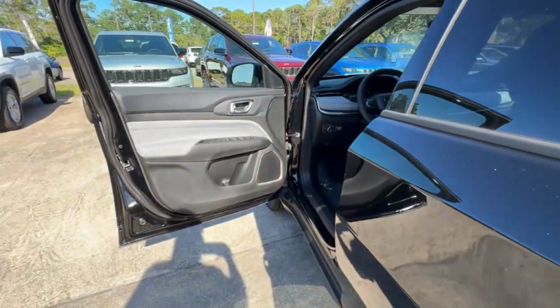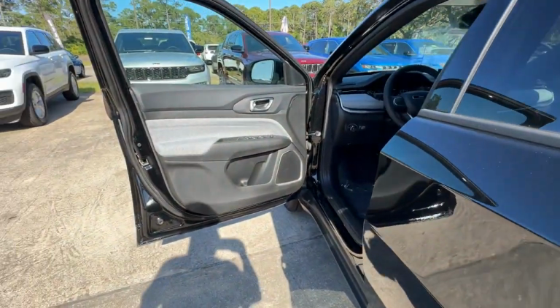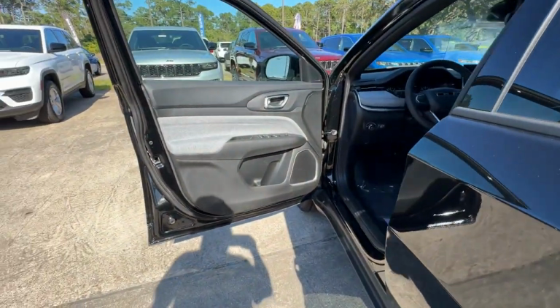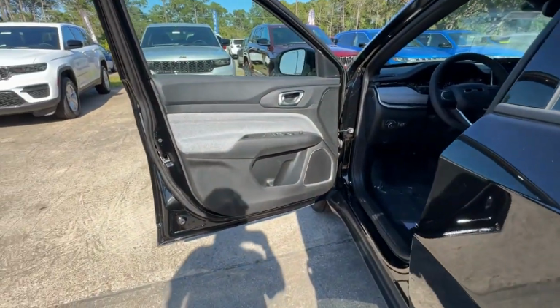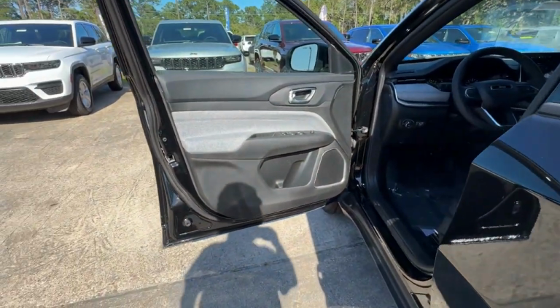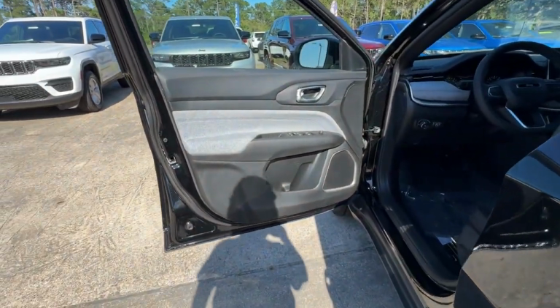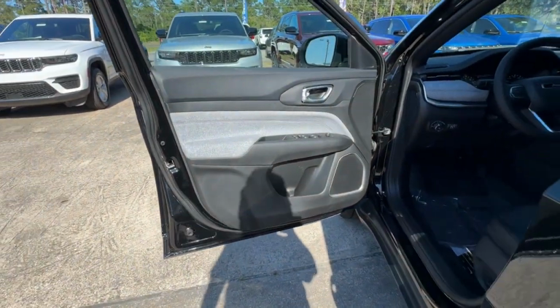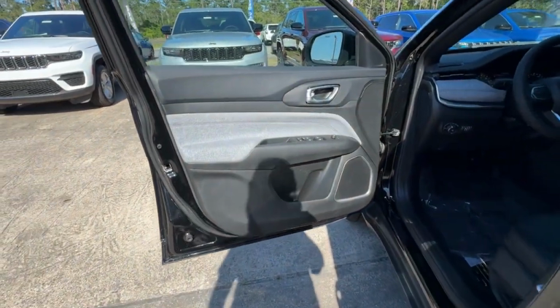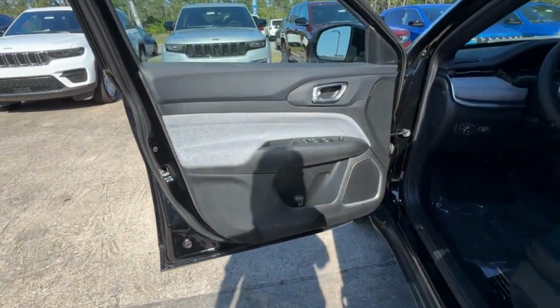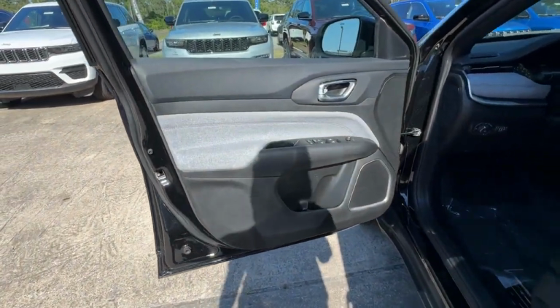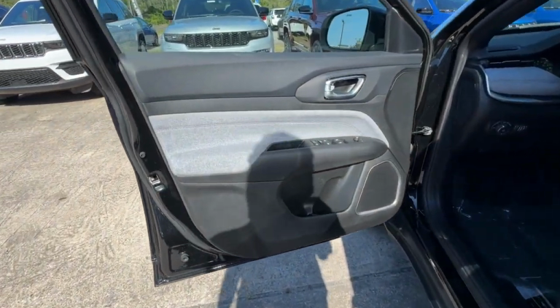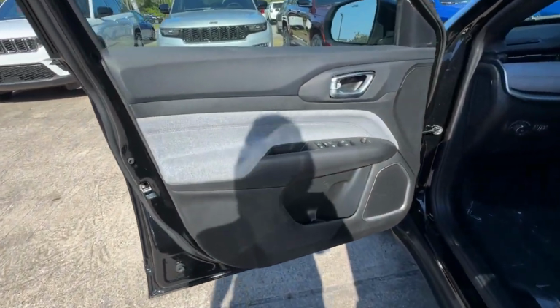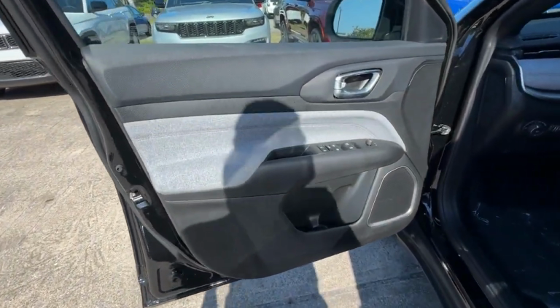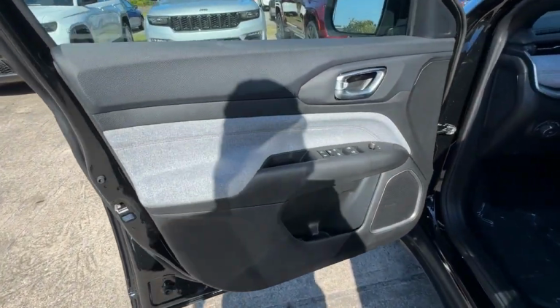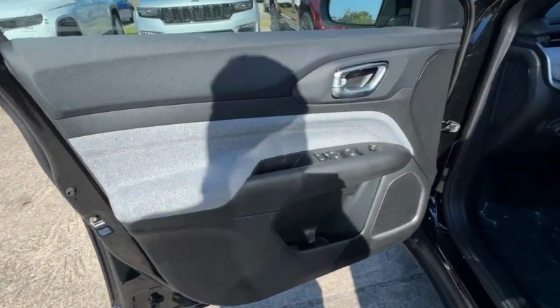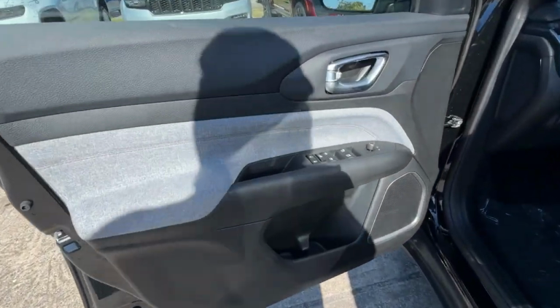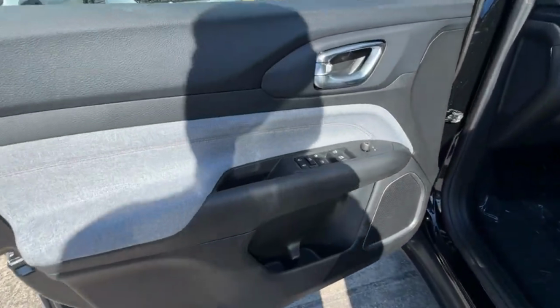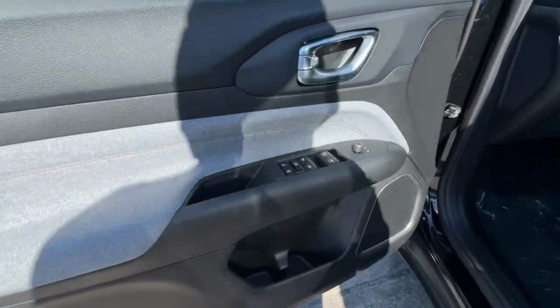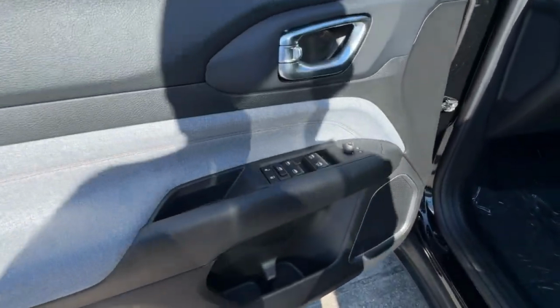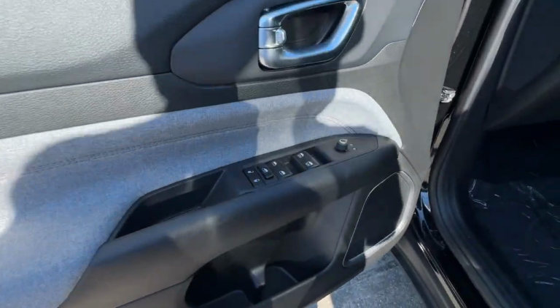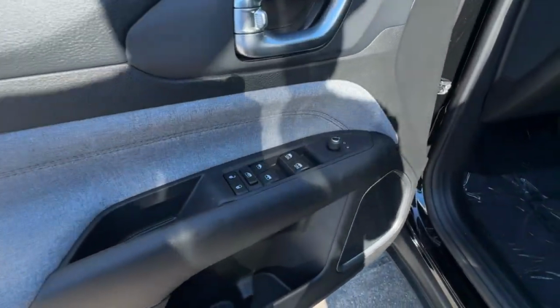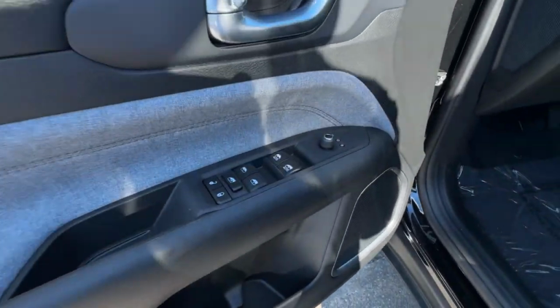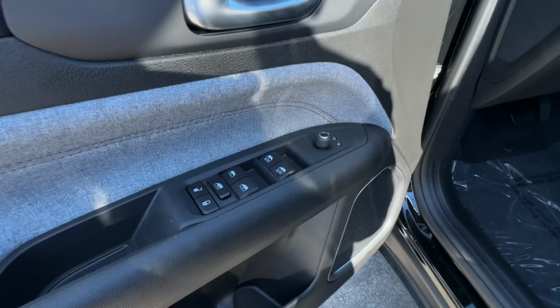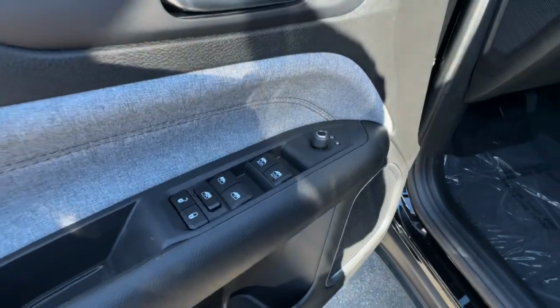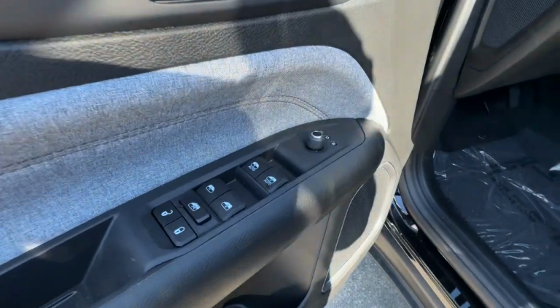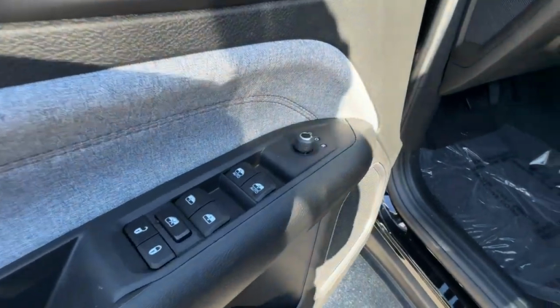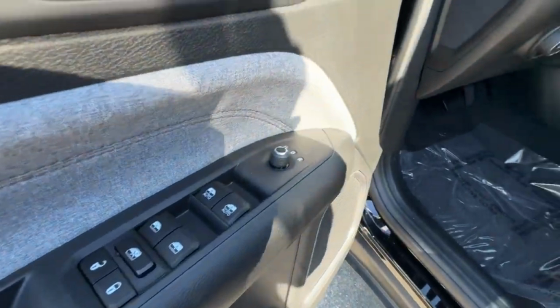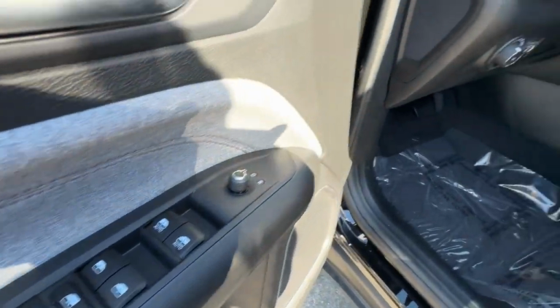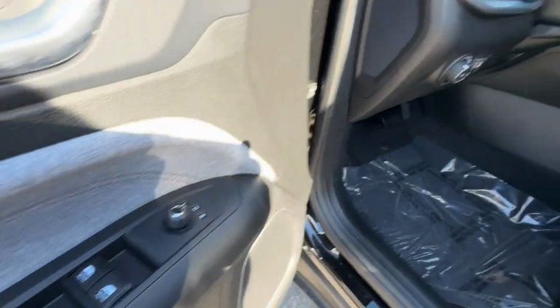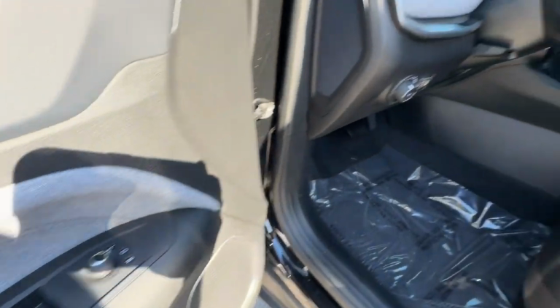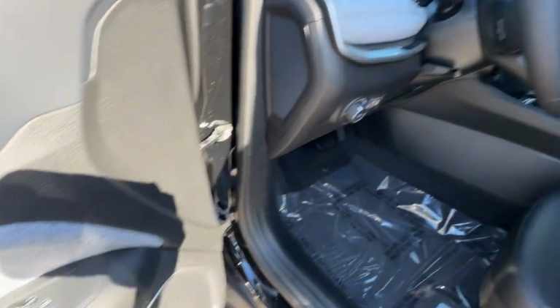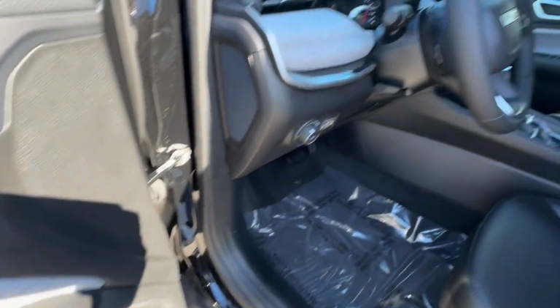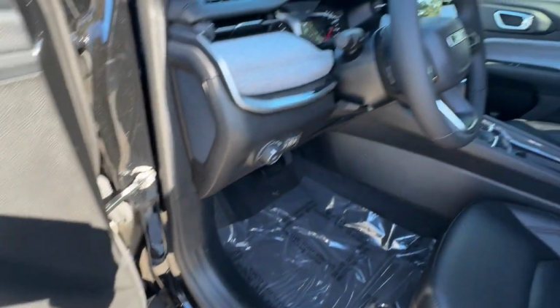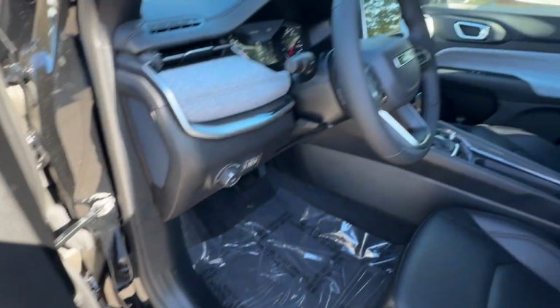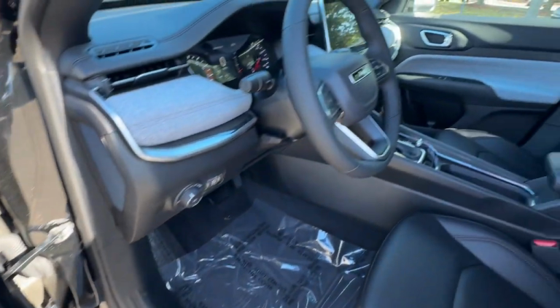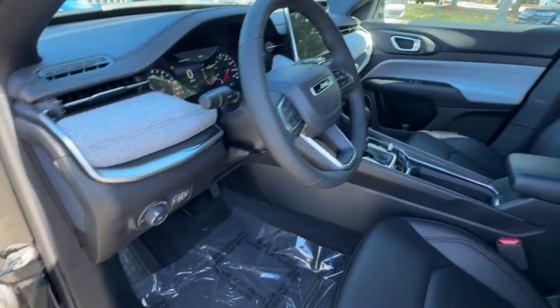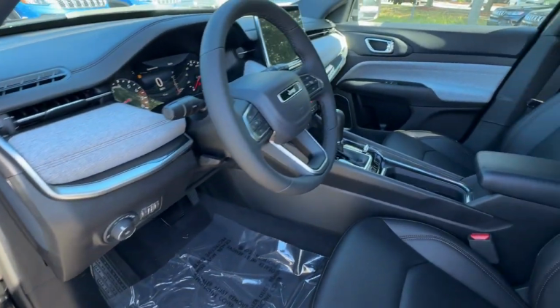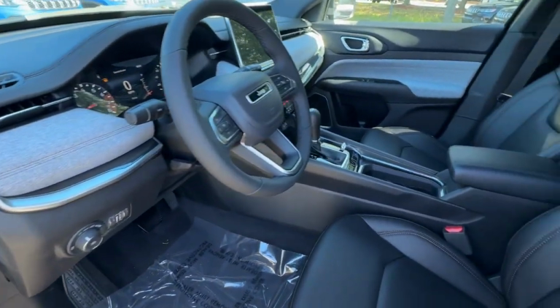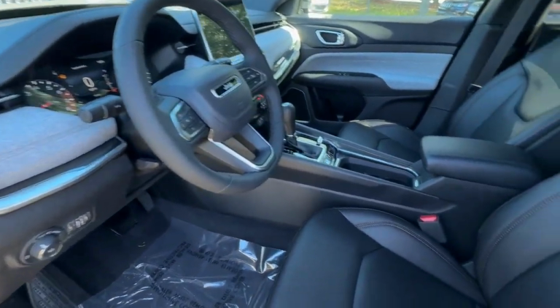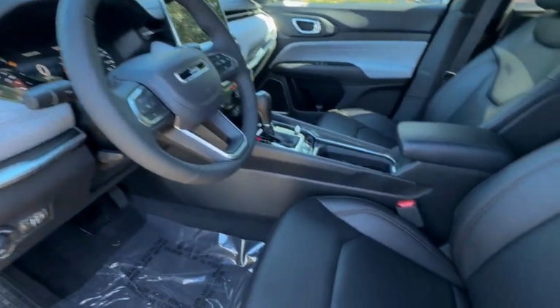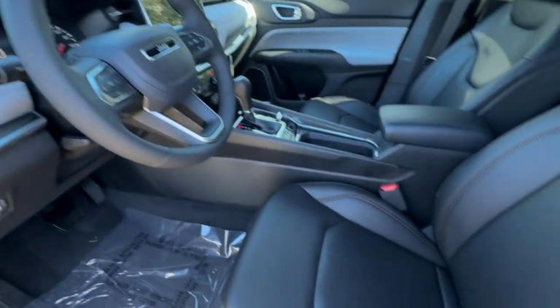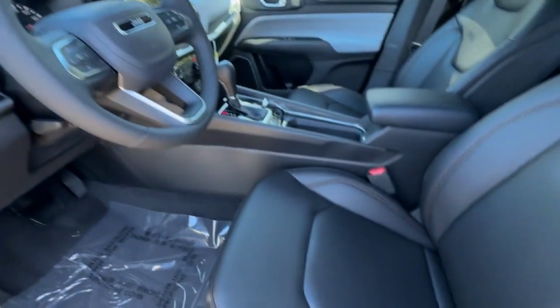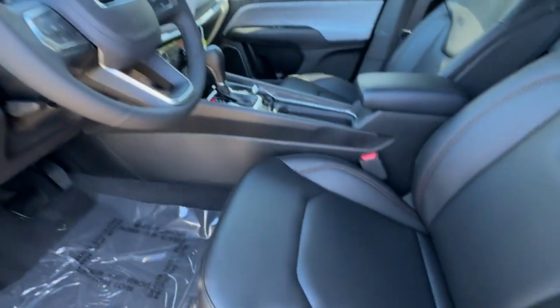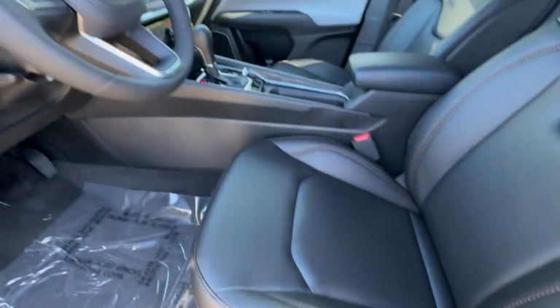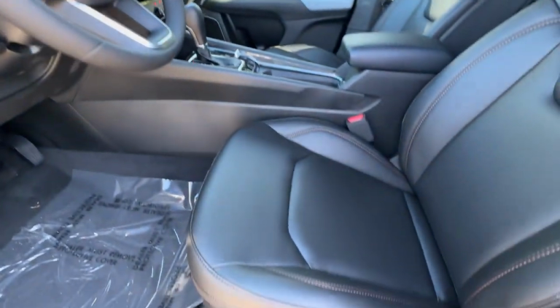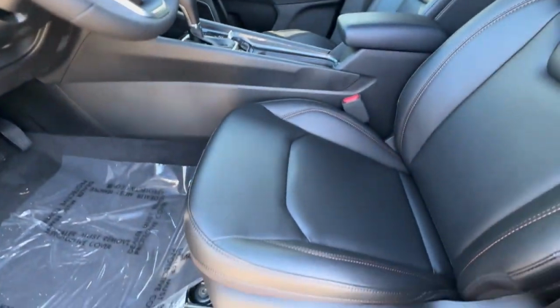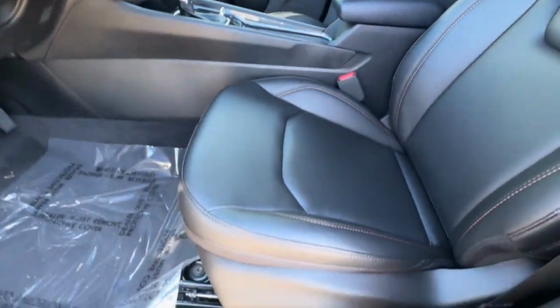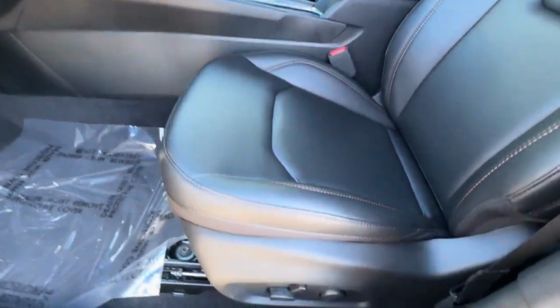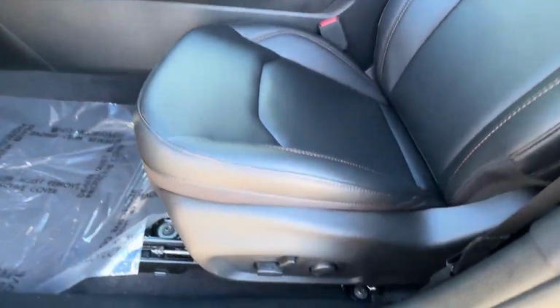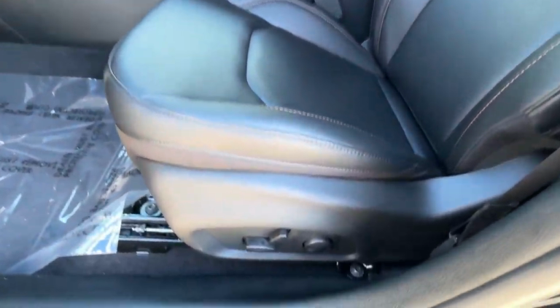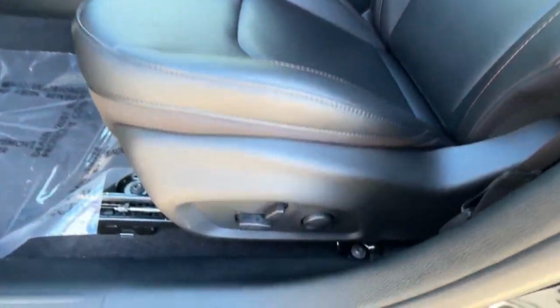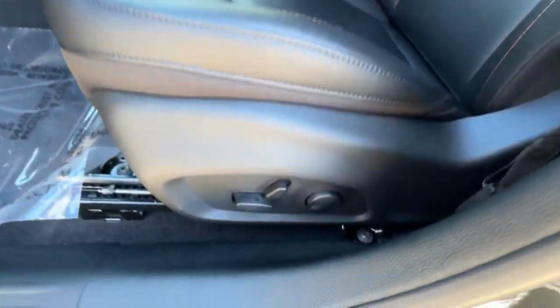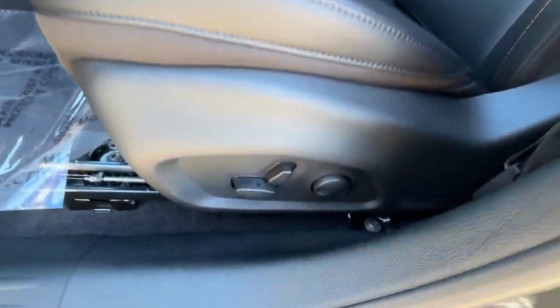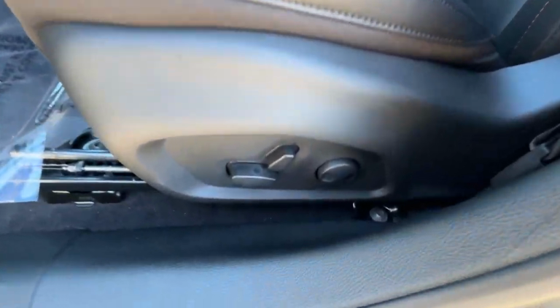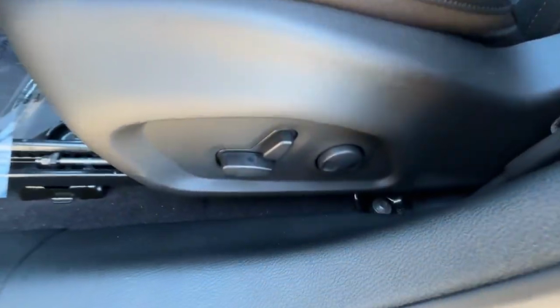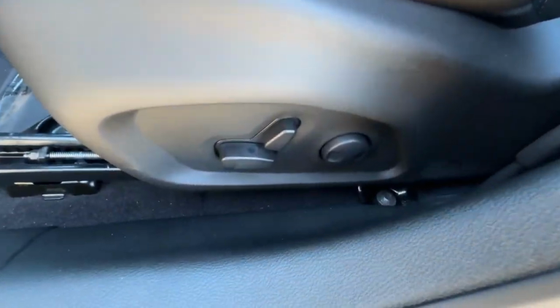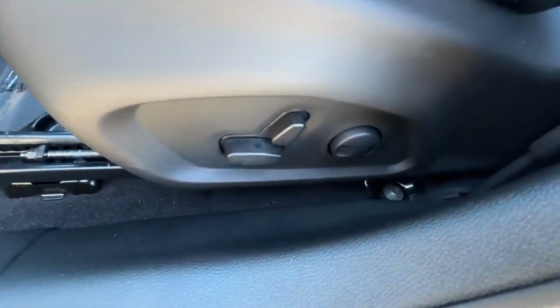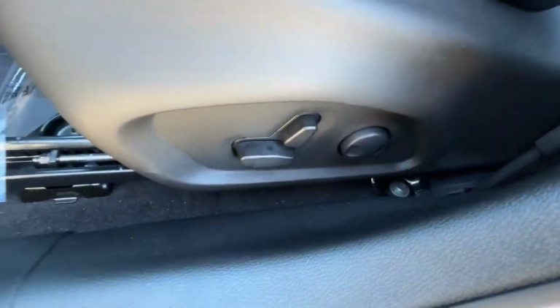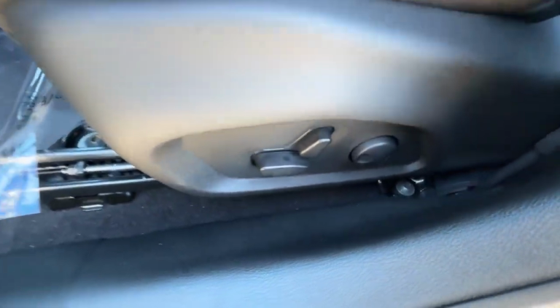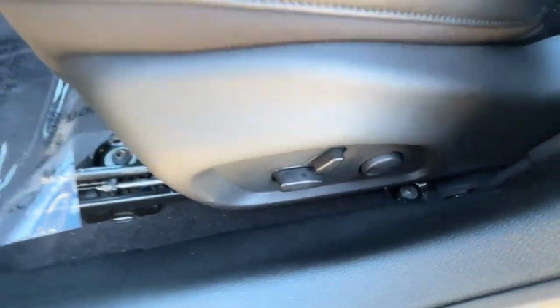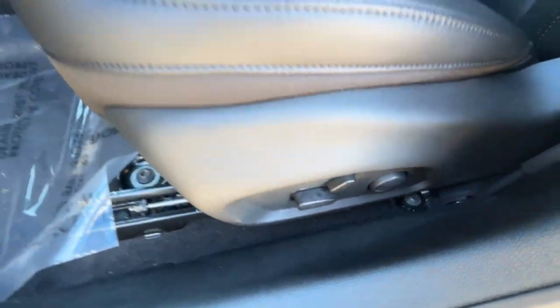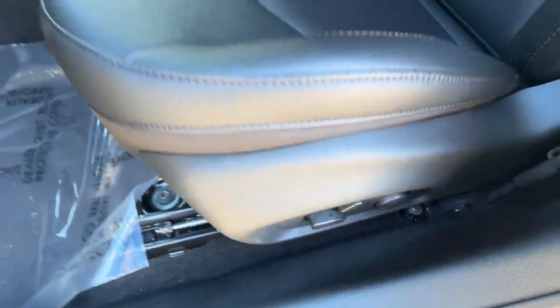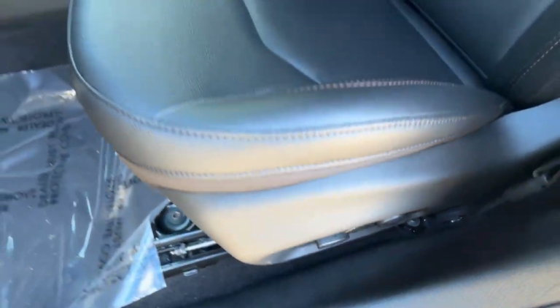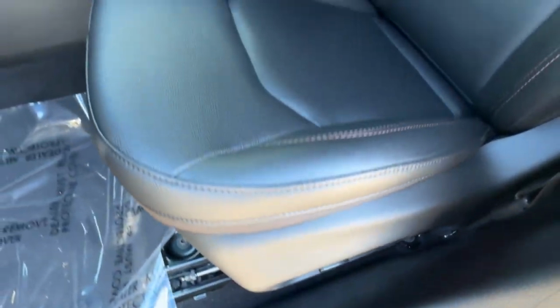Remote engine start. Feel safe and secure when you explore your world in the Compass. Take a test drive today.